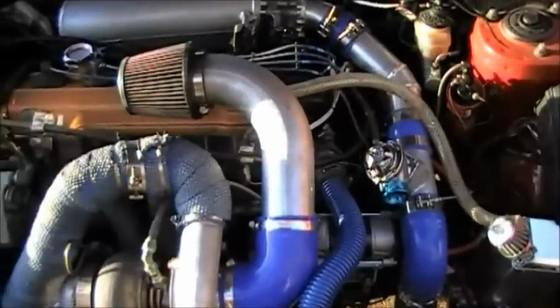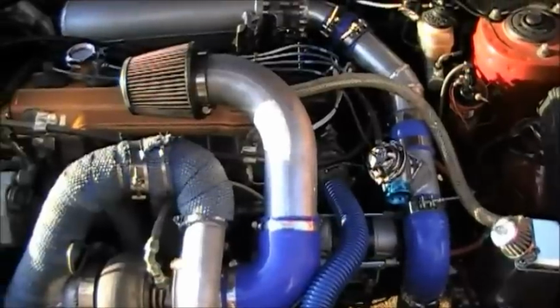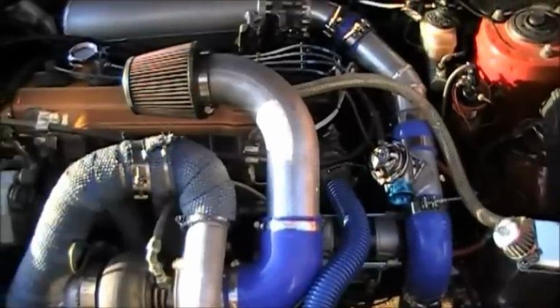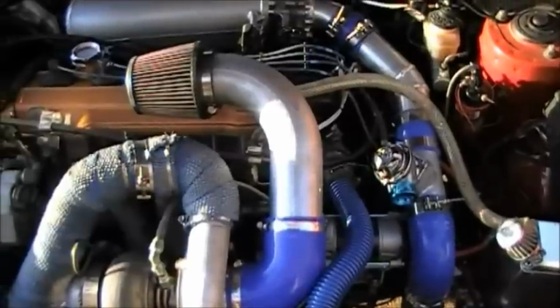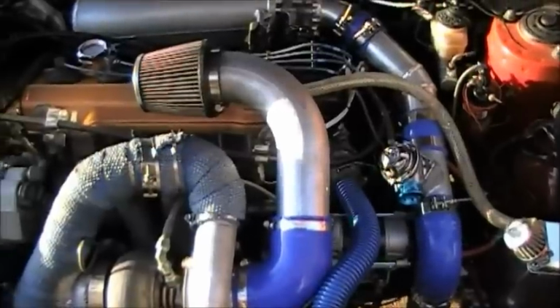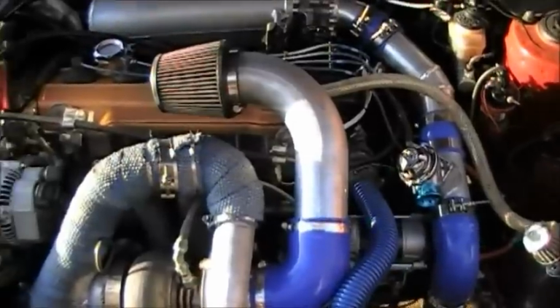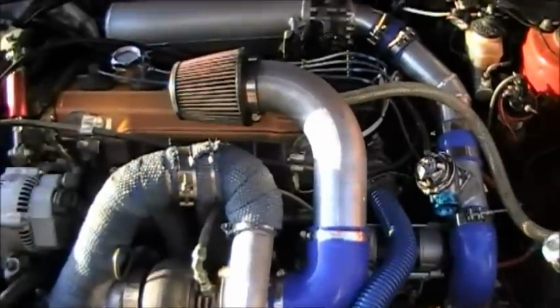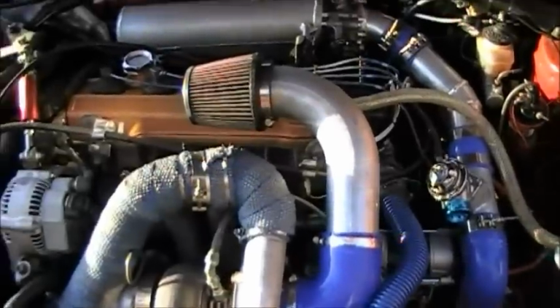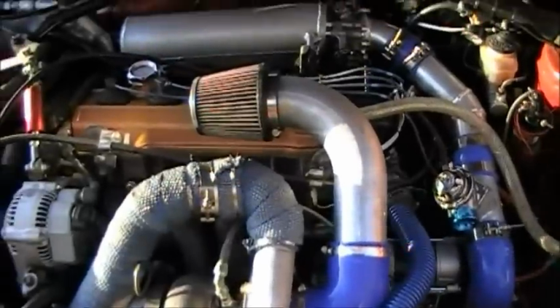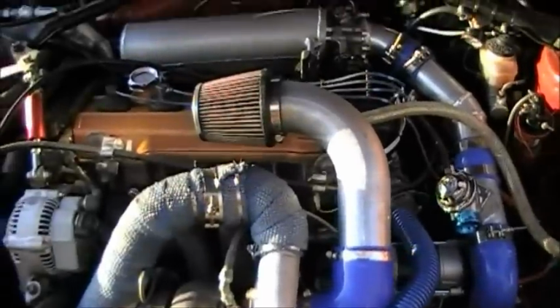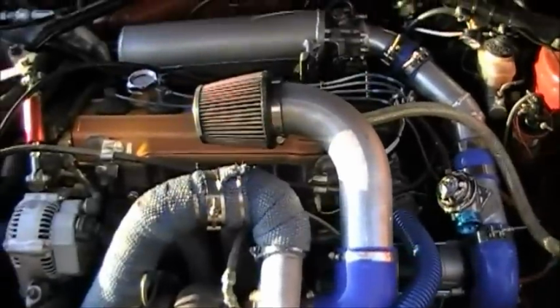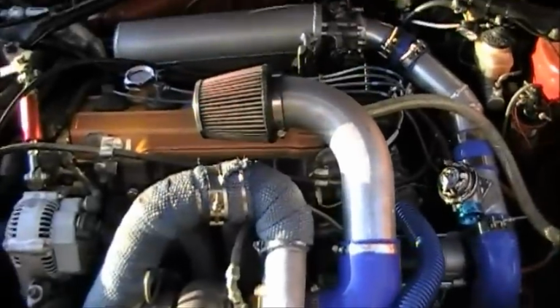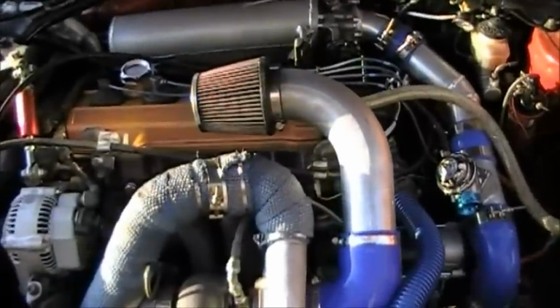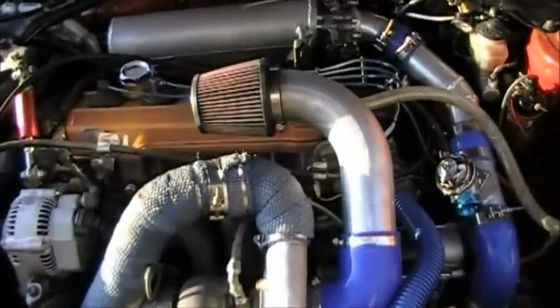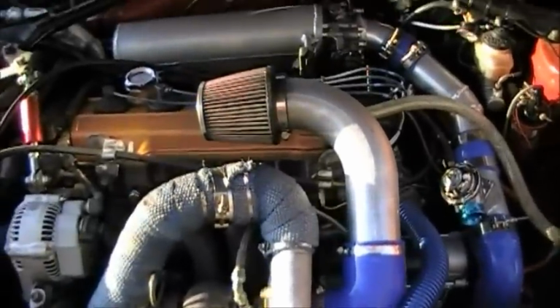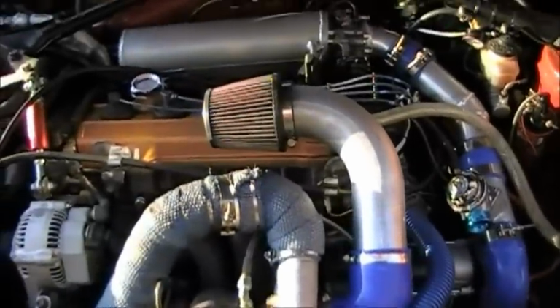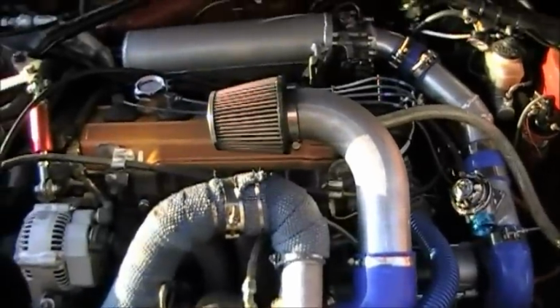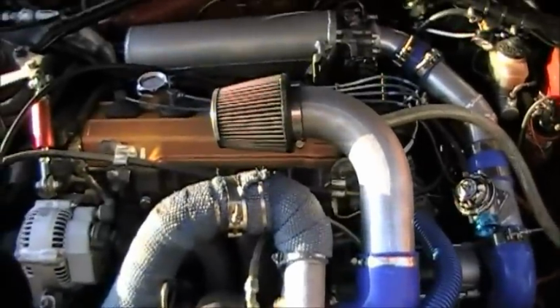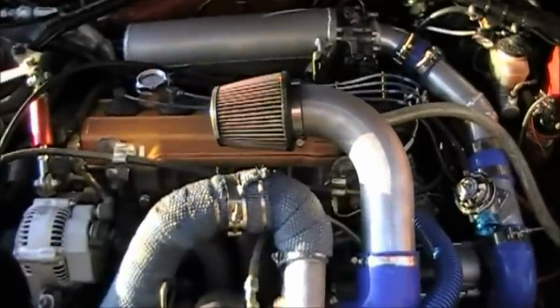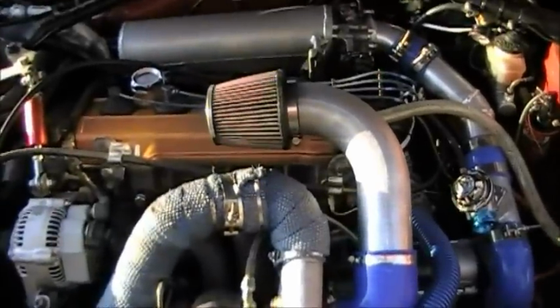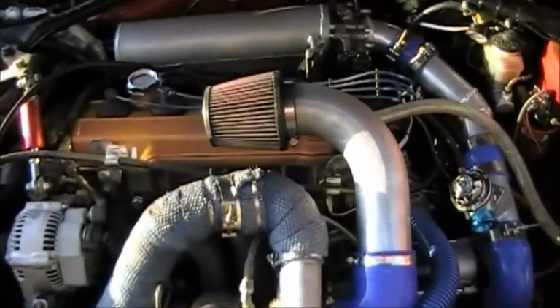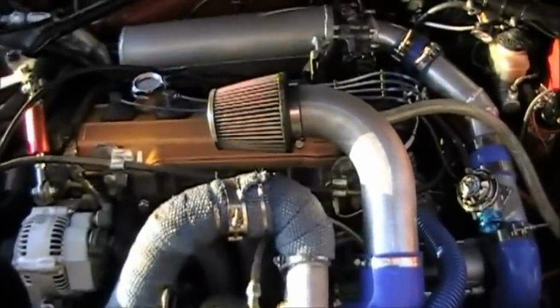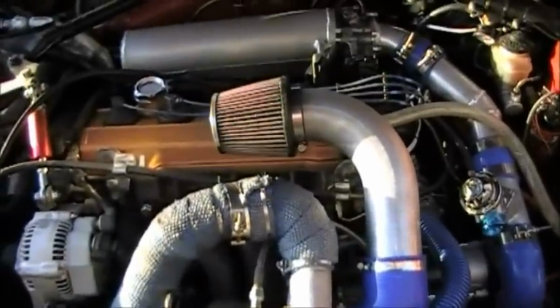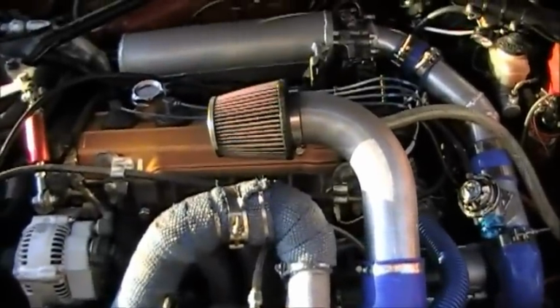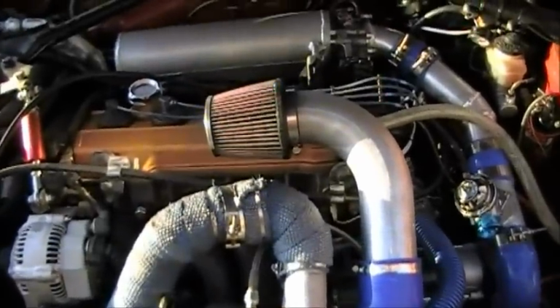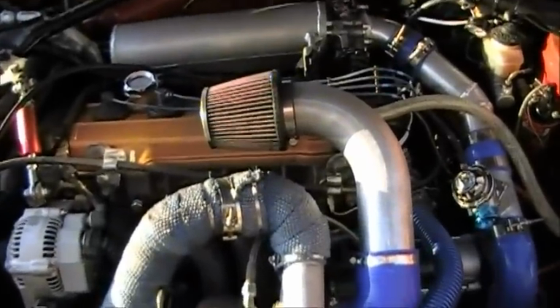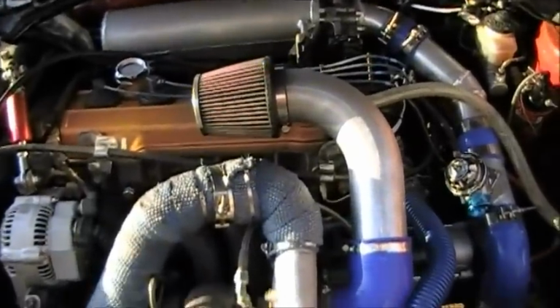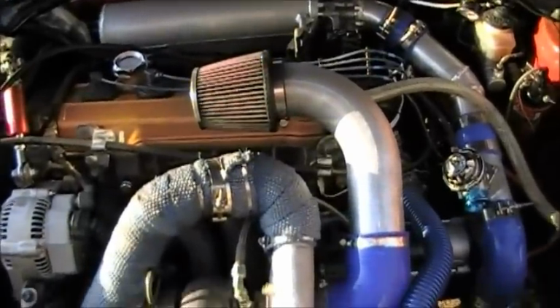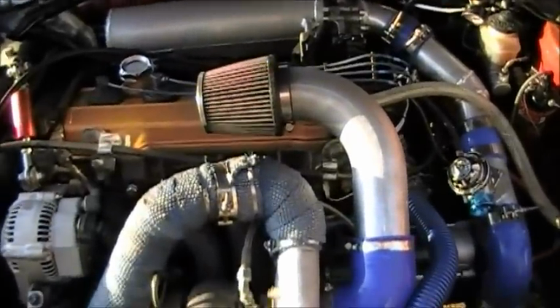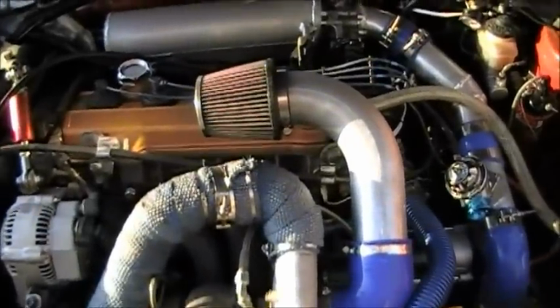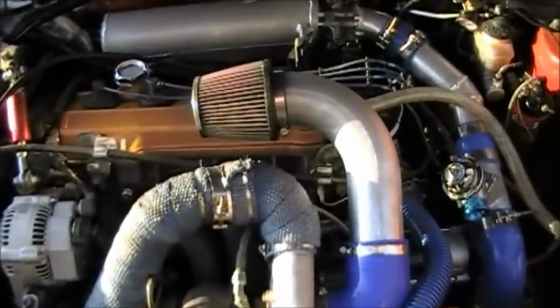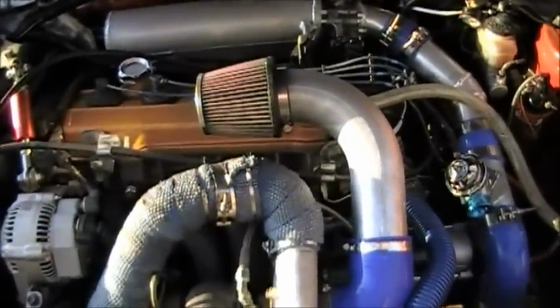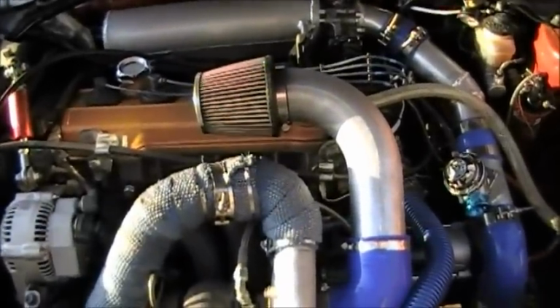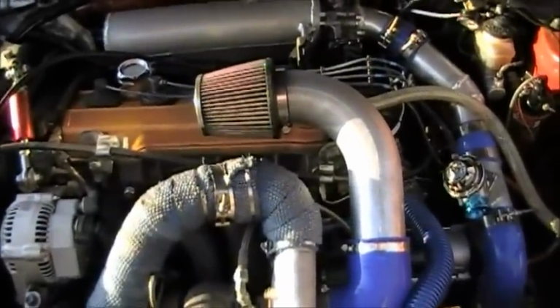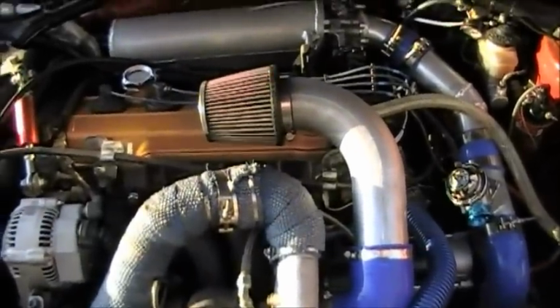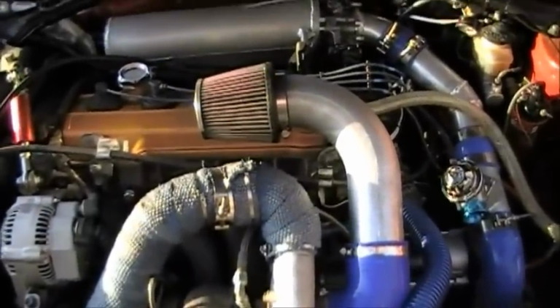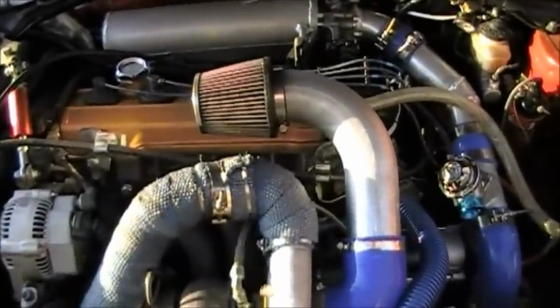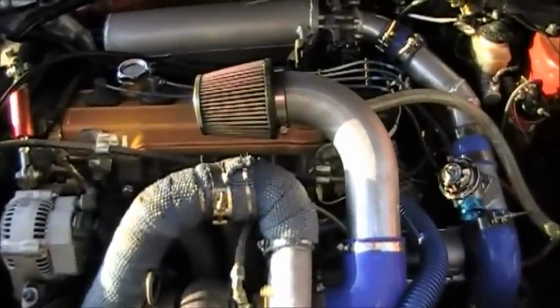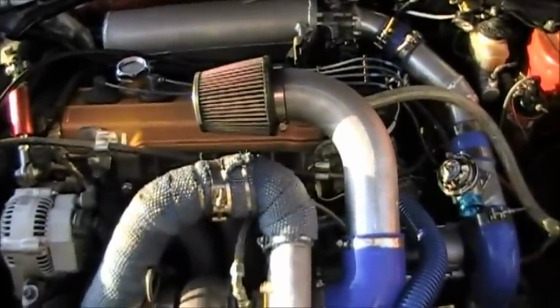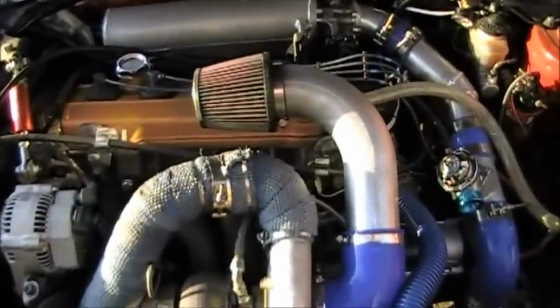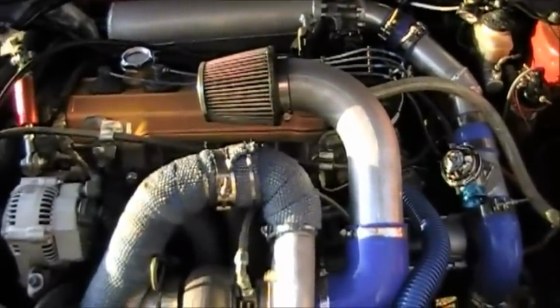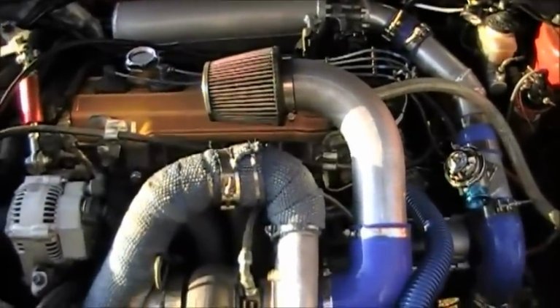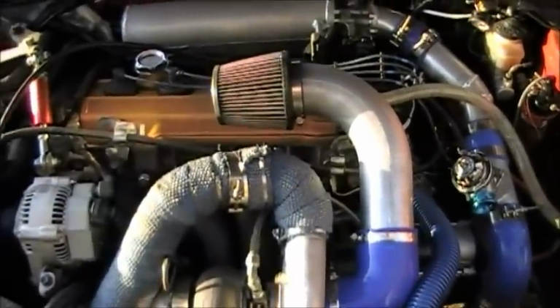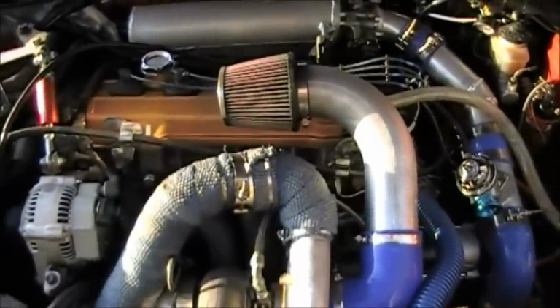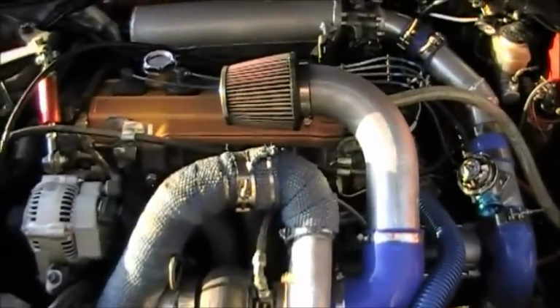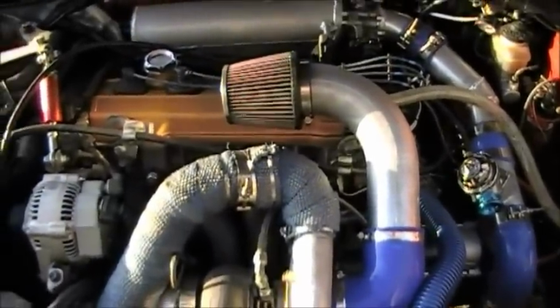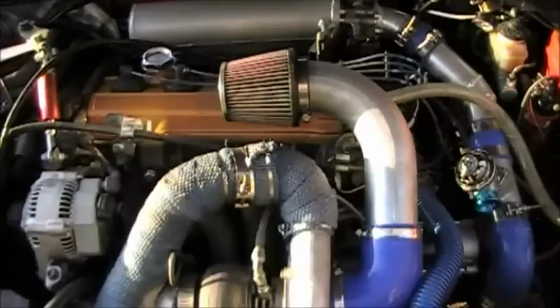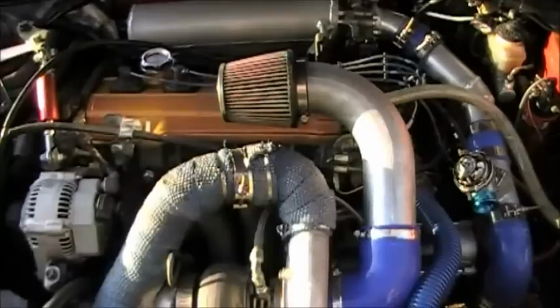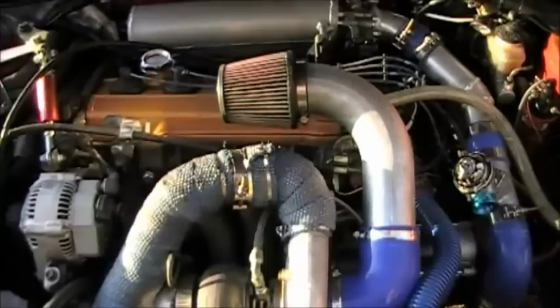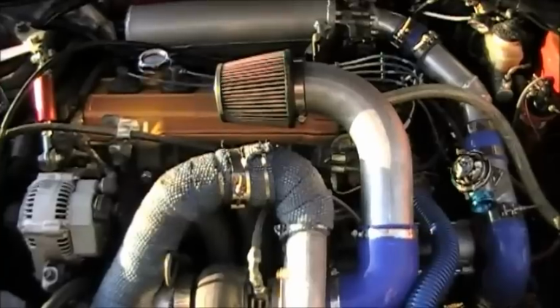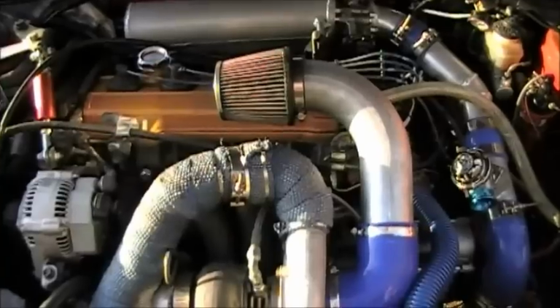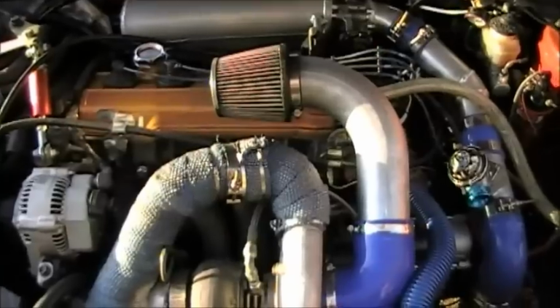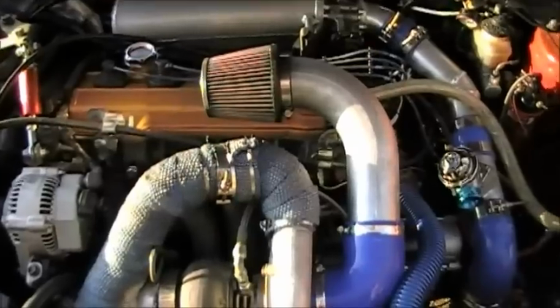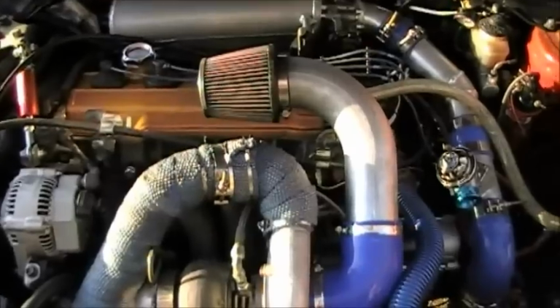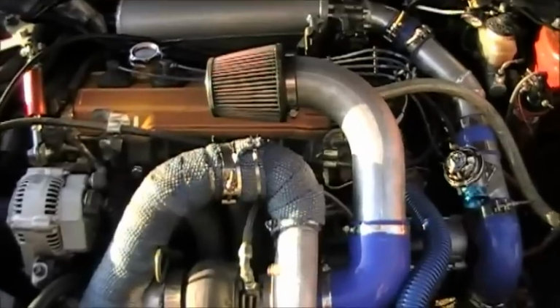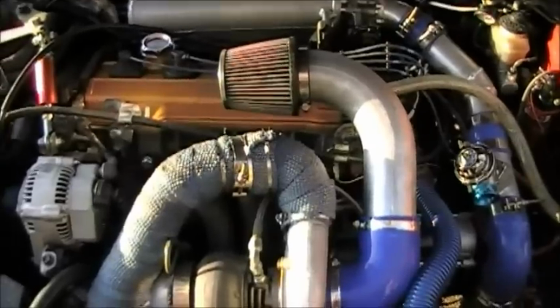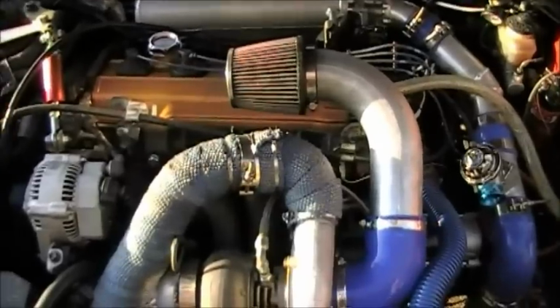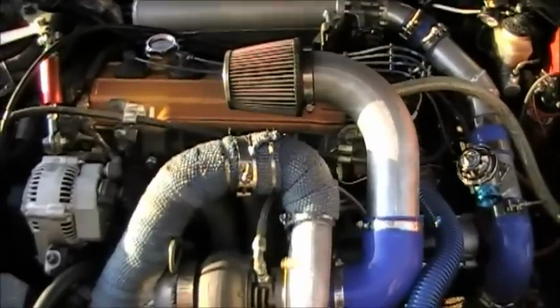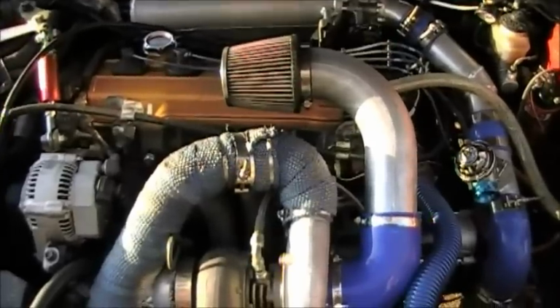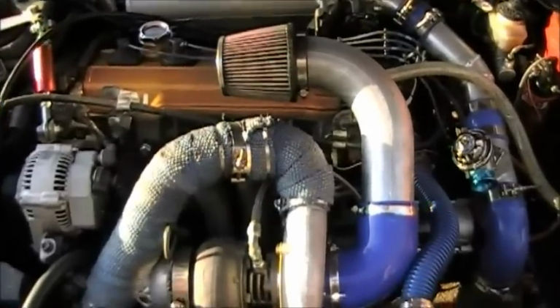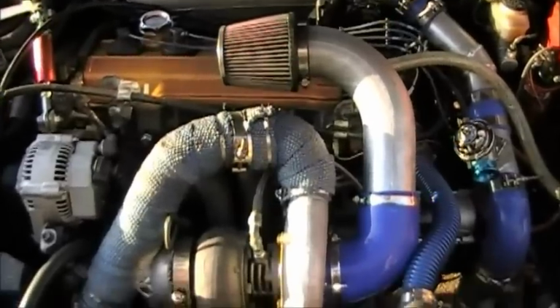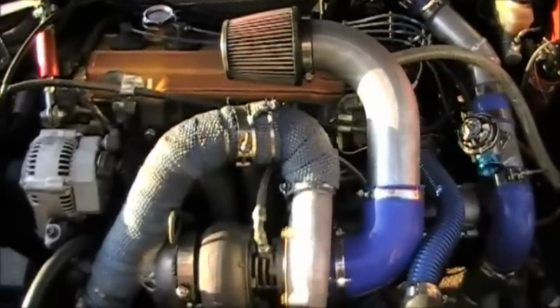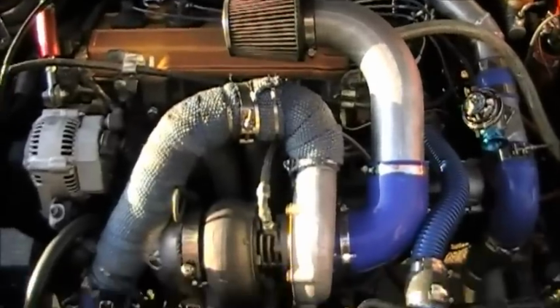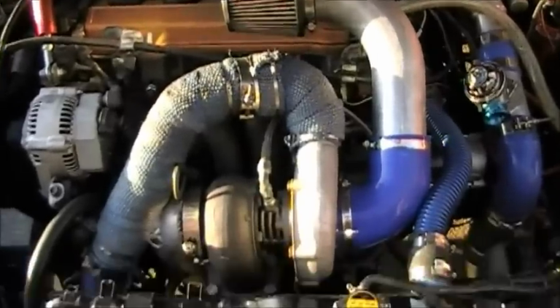Pretty much my engine is a 2.3L now with 88mm J pistons. But I just wanted to go through a walk-around.